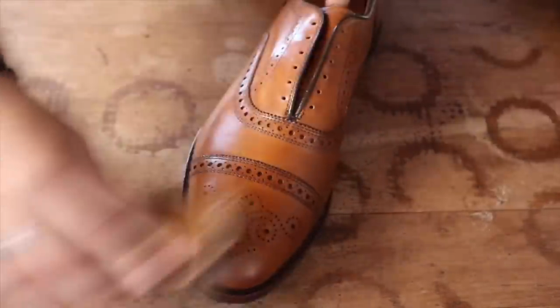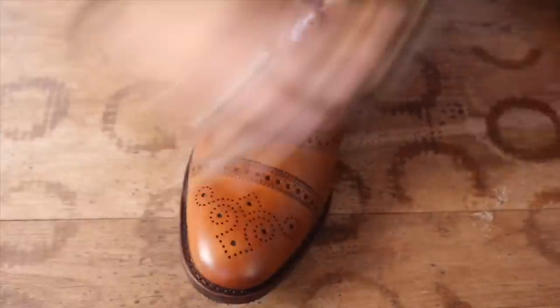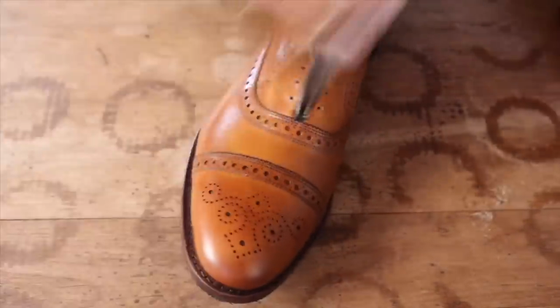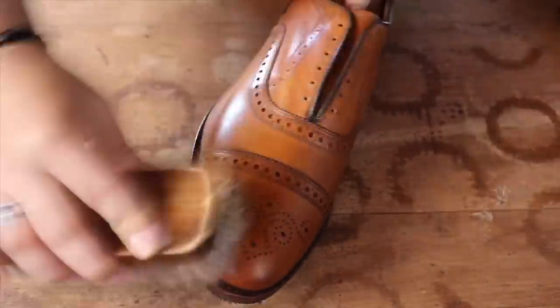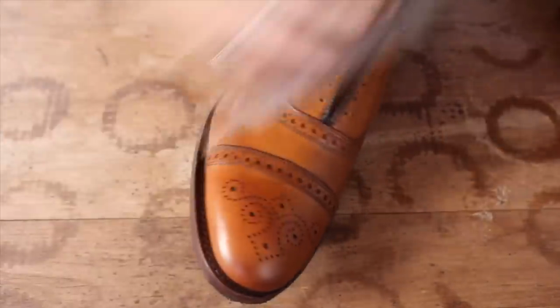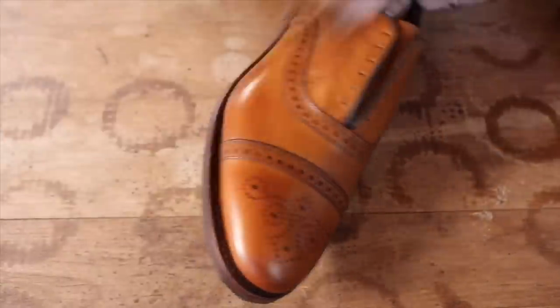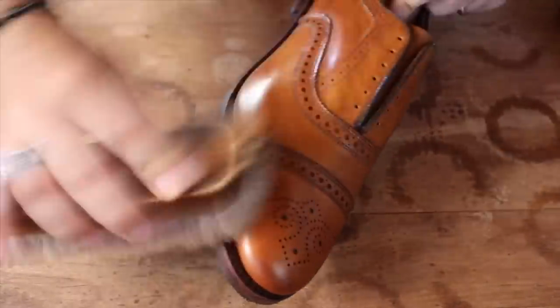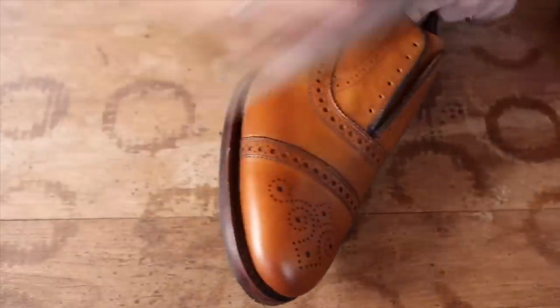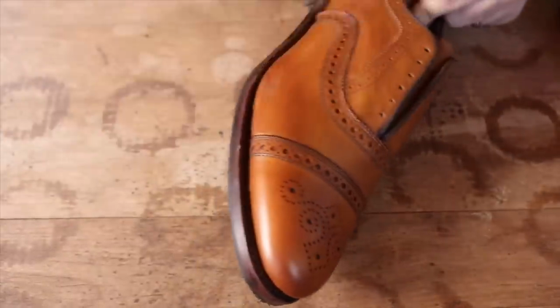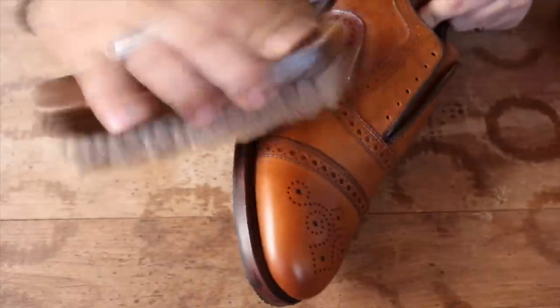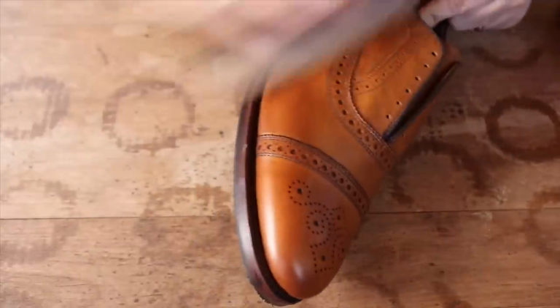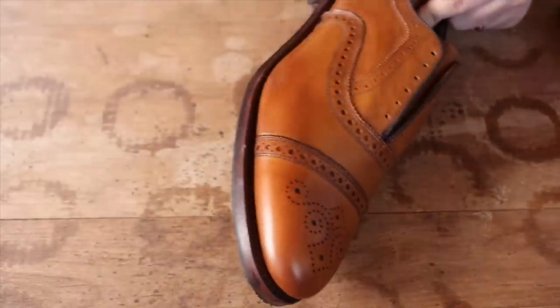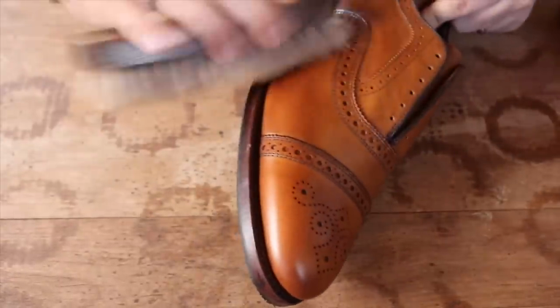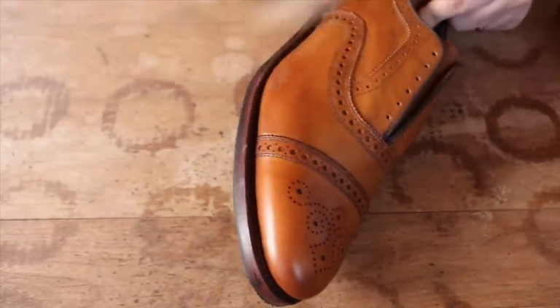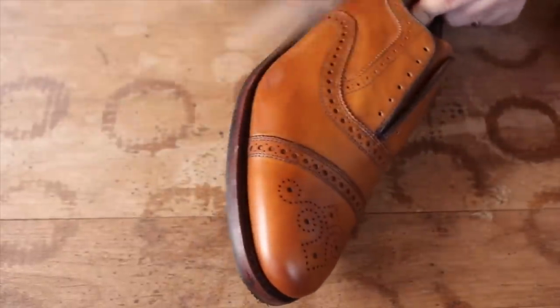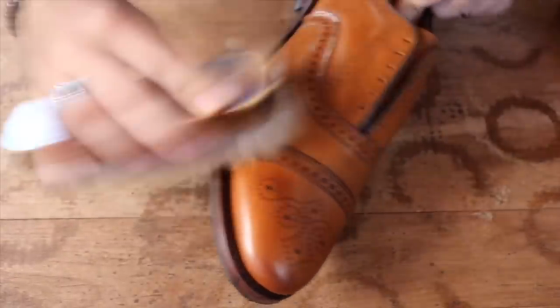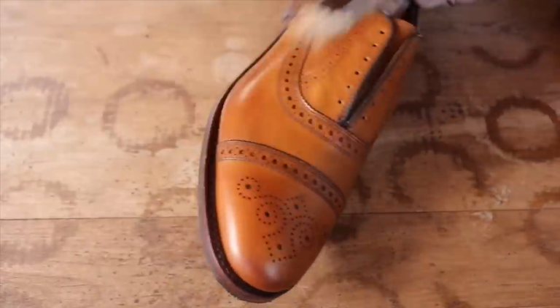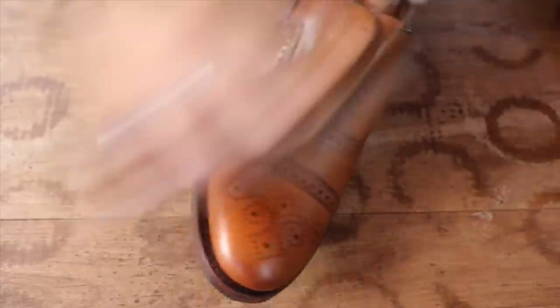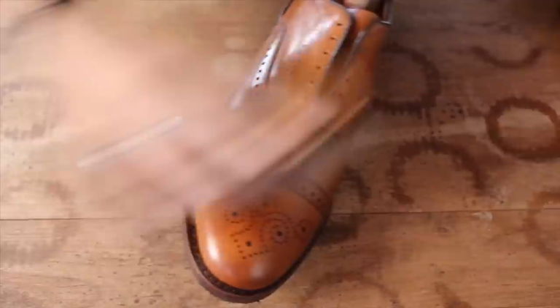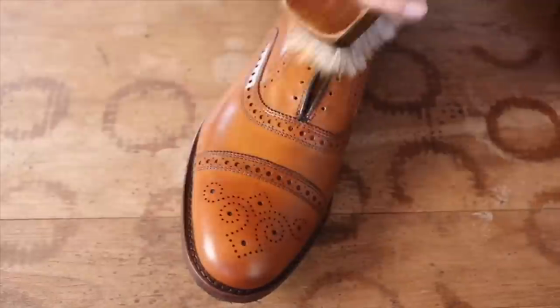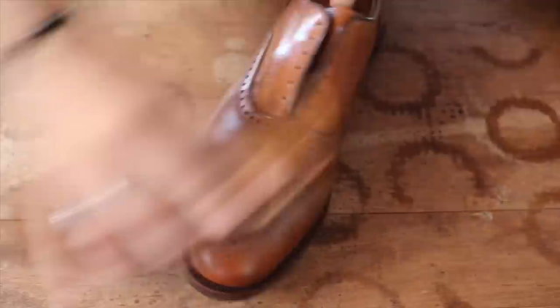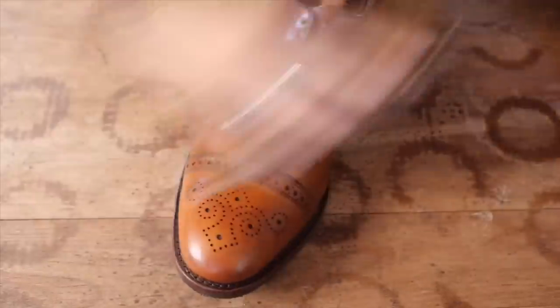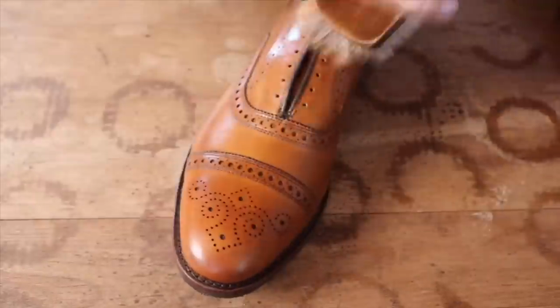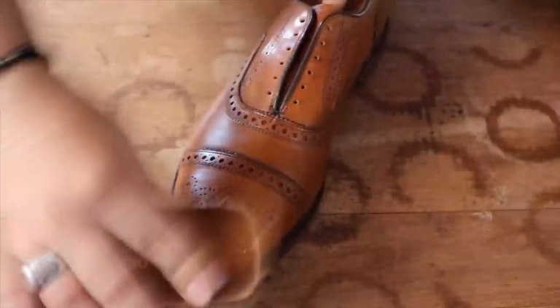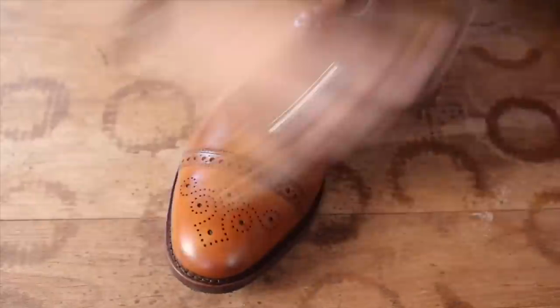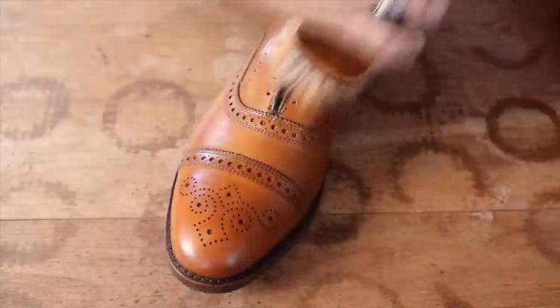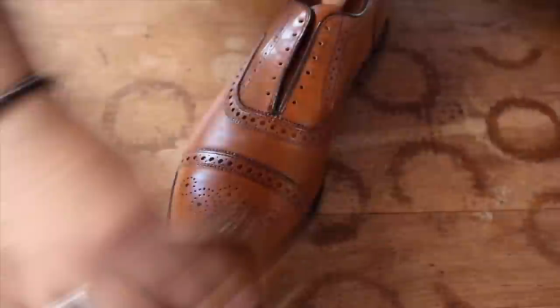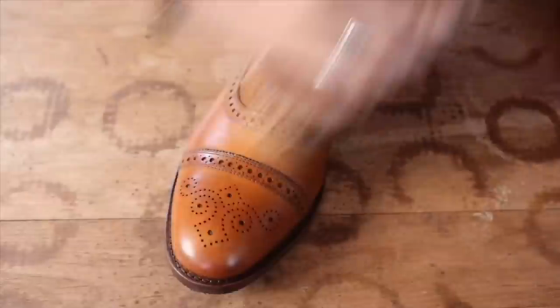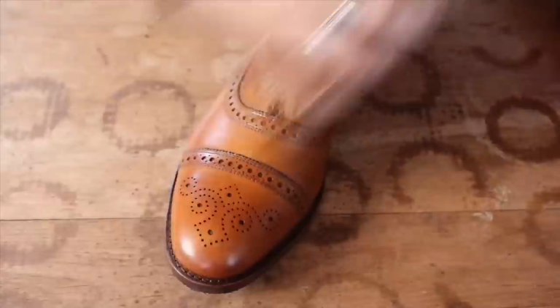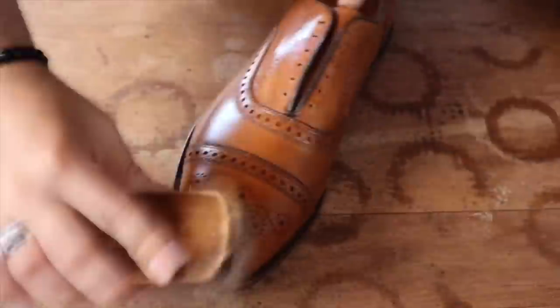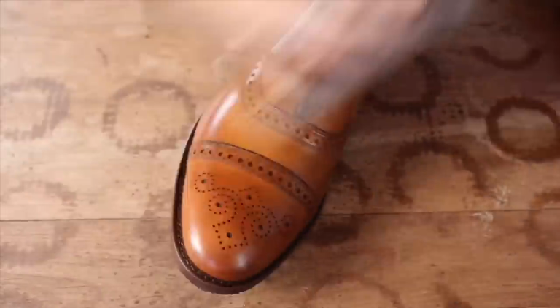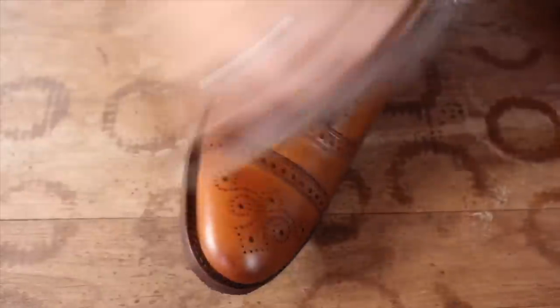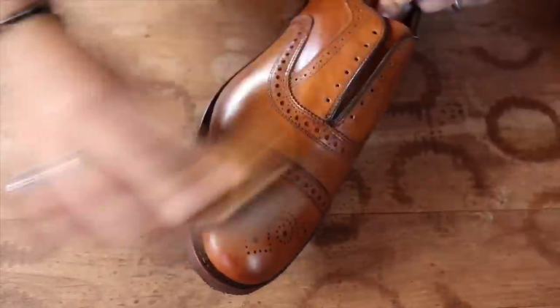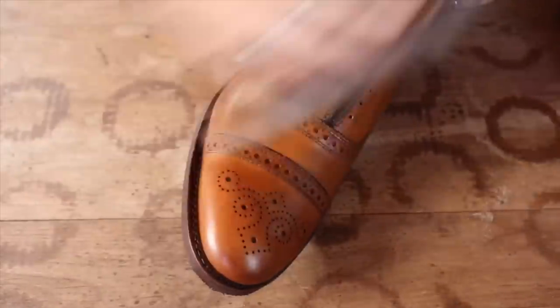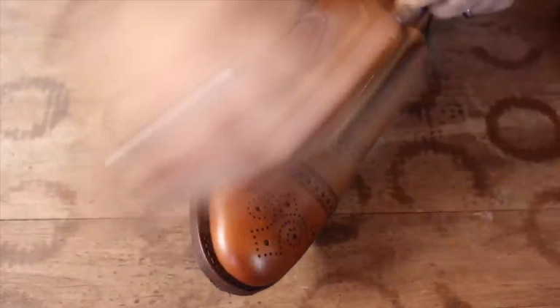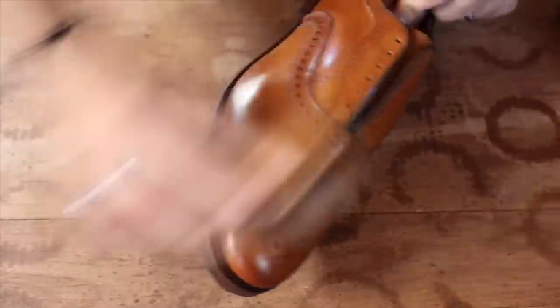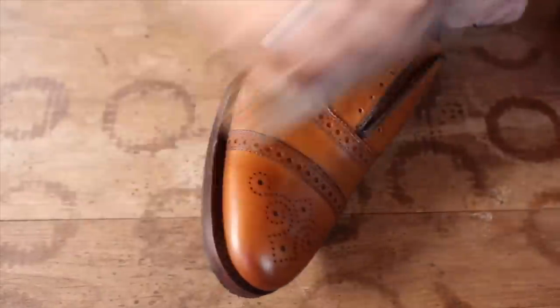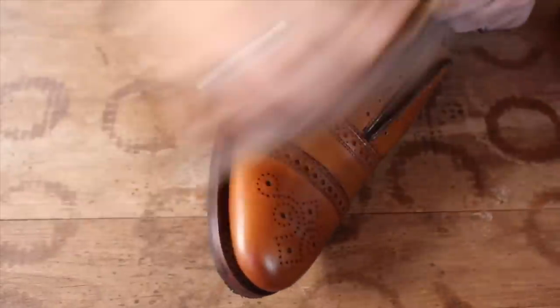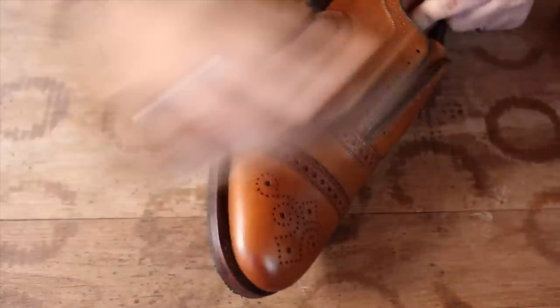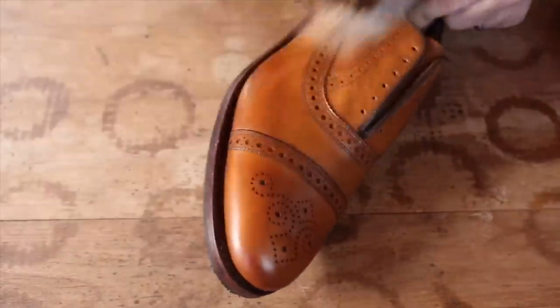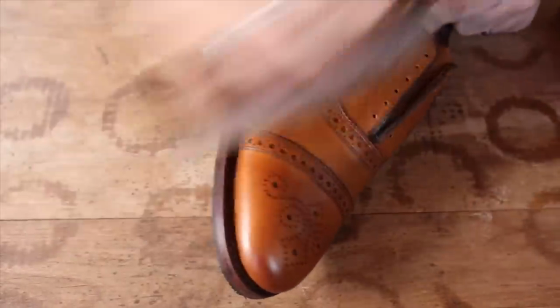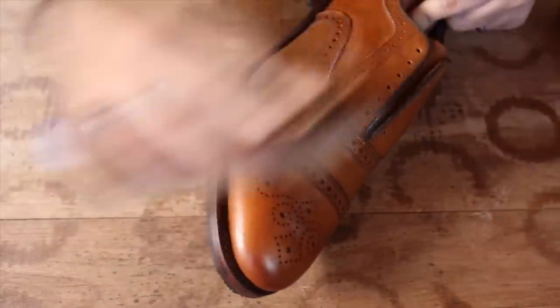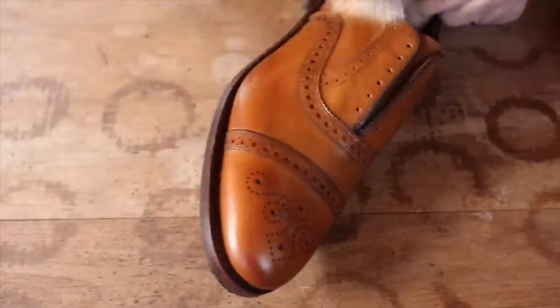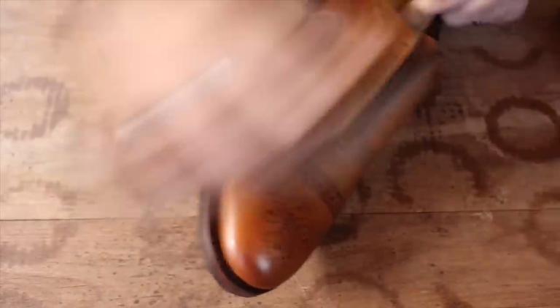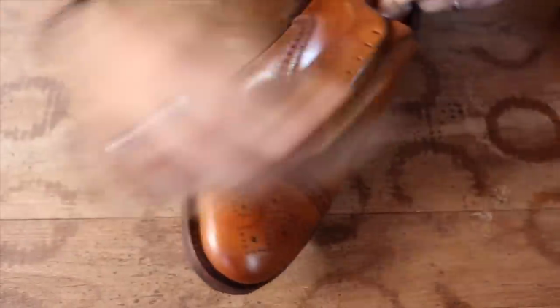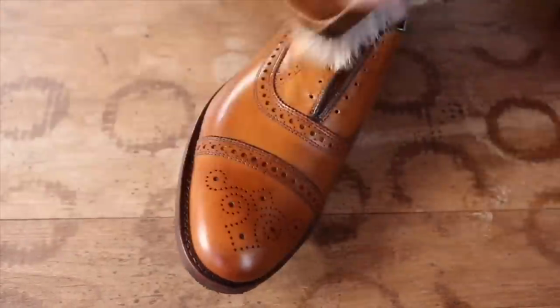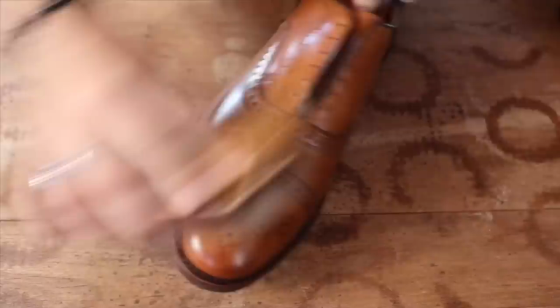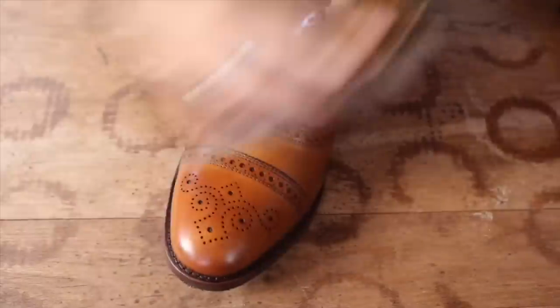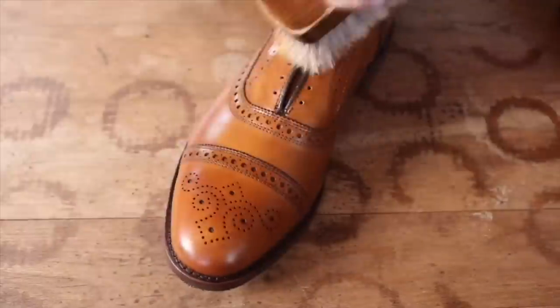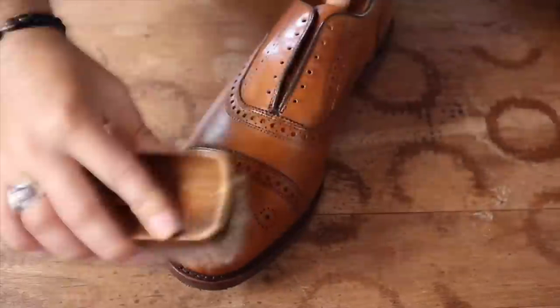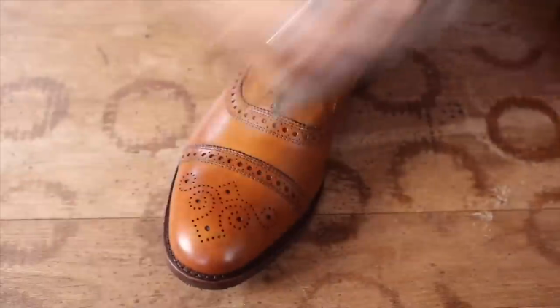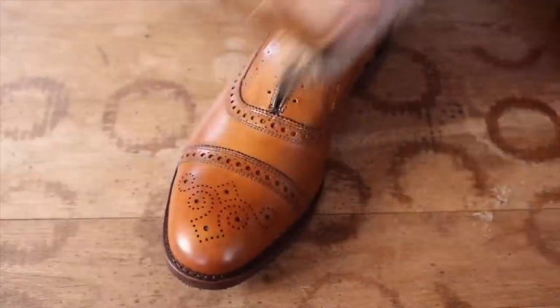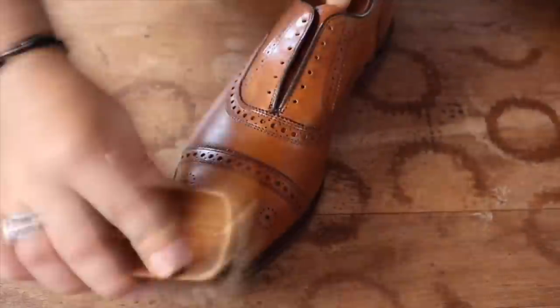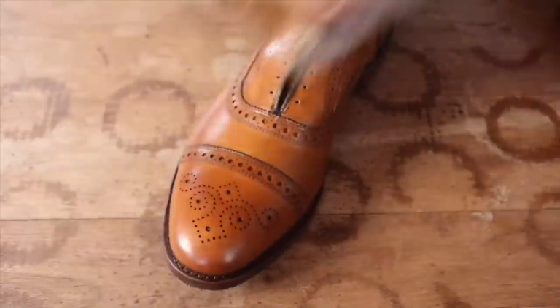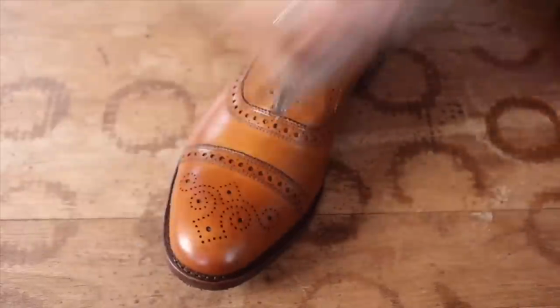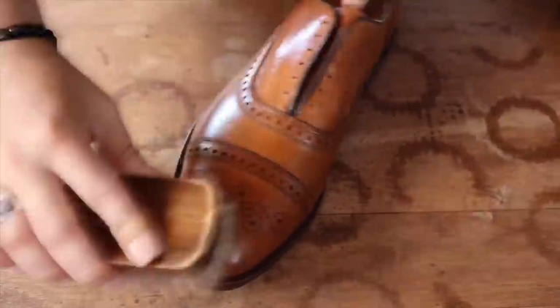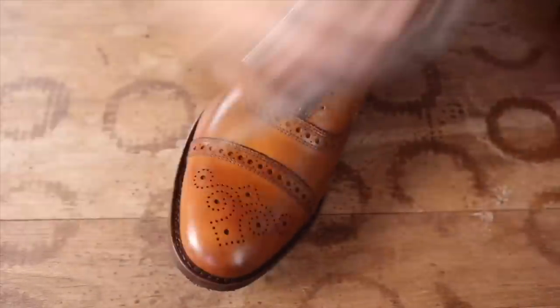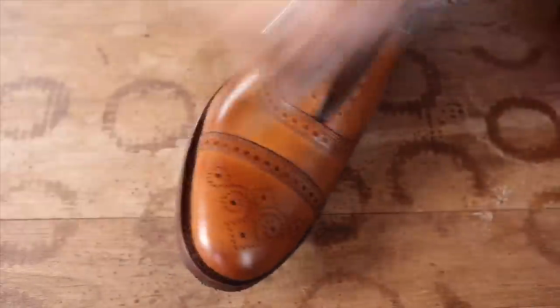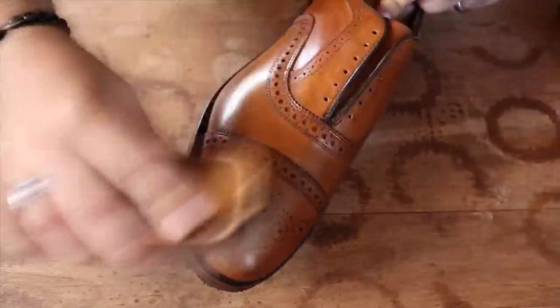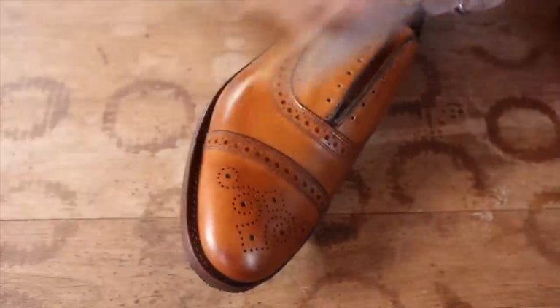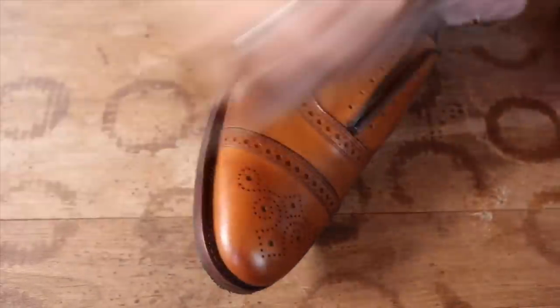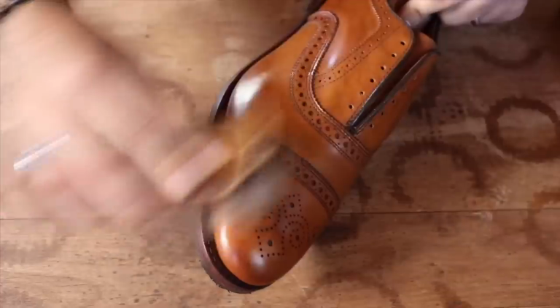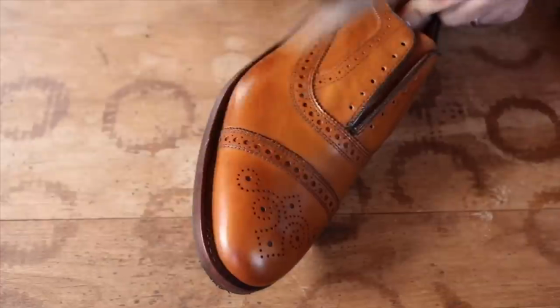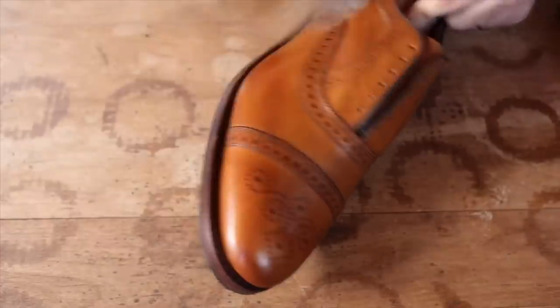He said he never forgot that and swore to care for his shoes the rest of his life, and he did. He has since passed that tradition to me and I am really grateful for it. I've taken that advice to heart and continue to shine my shoes regularly. It's a calming ritual that helps me to stop and to relax.